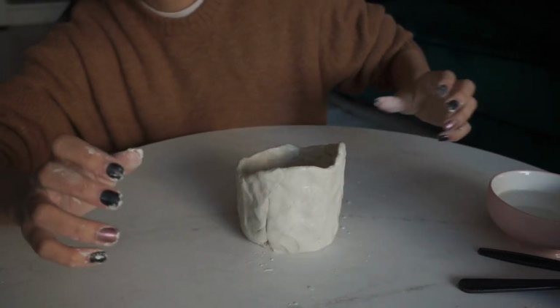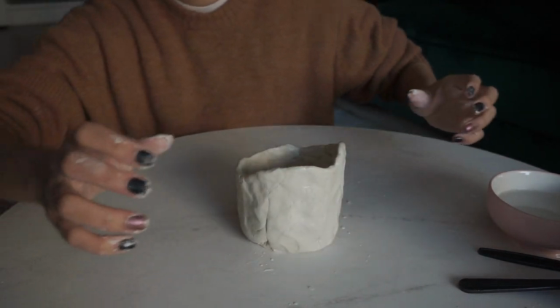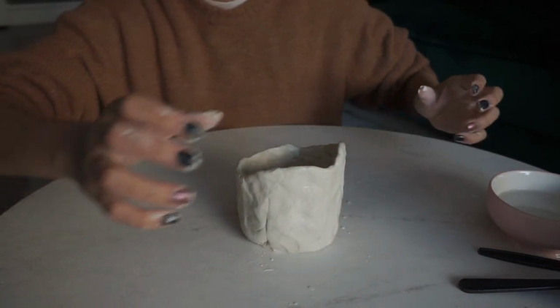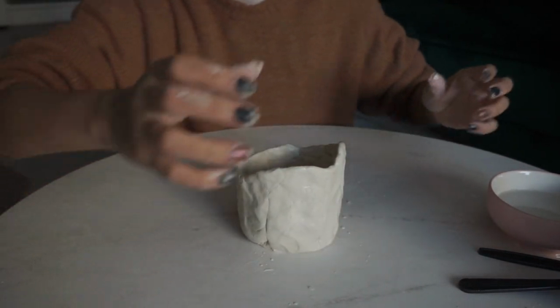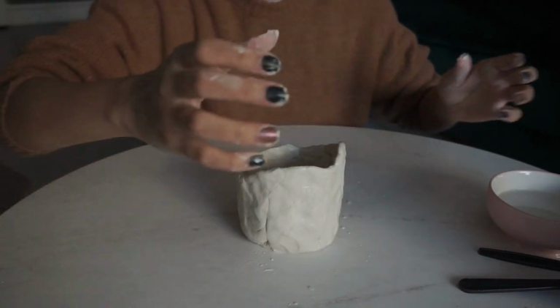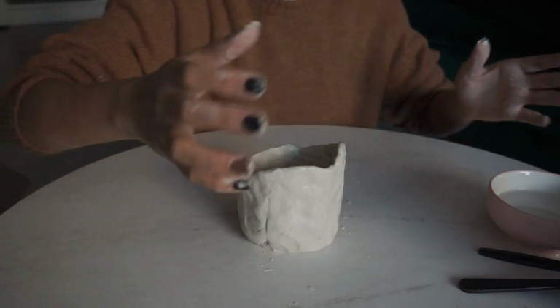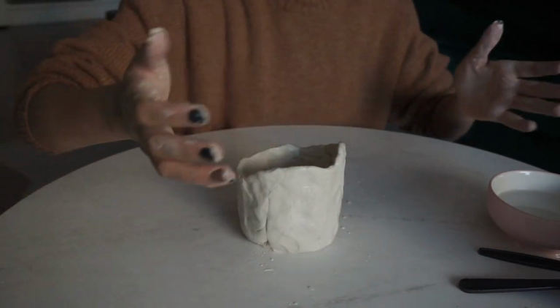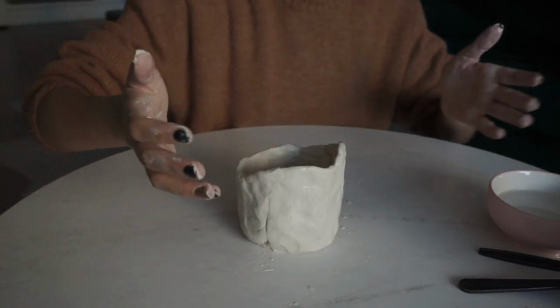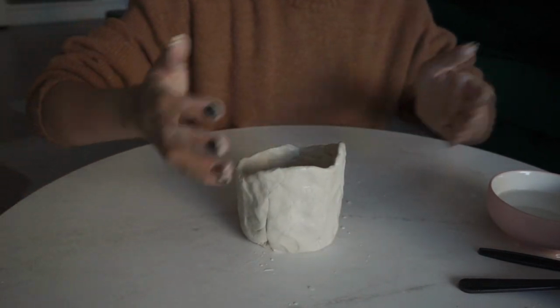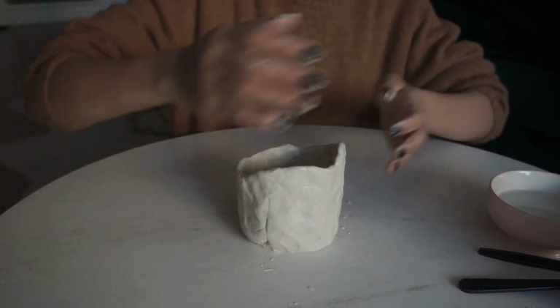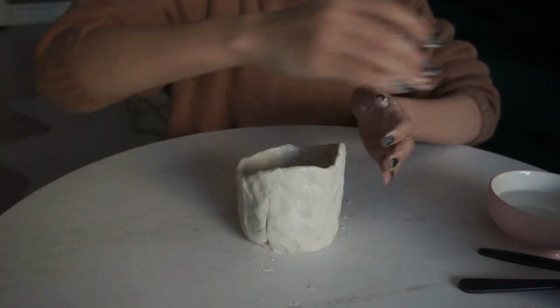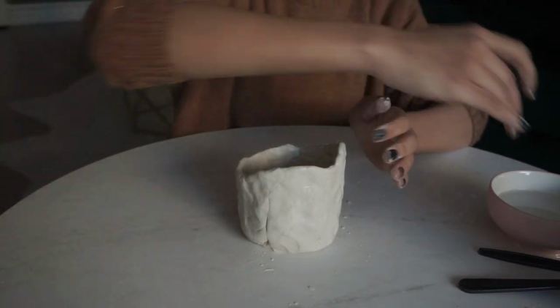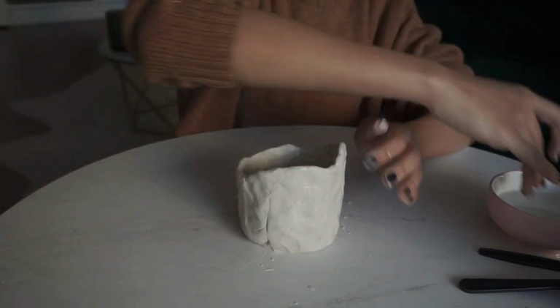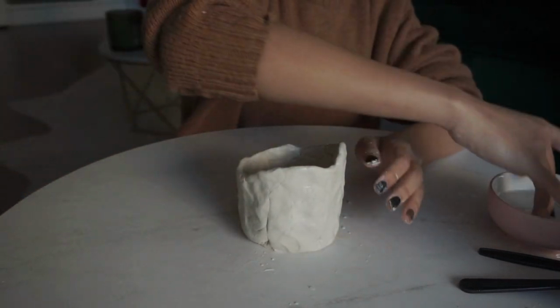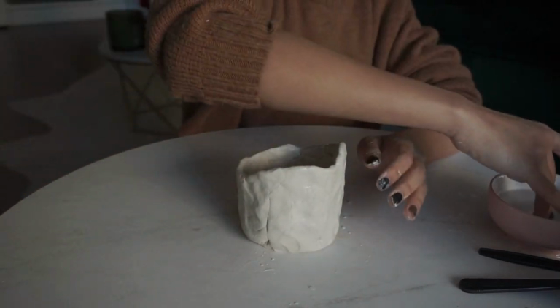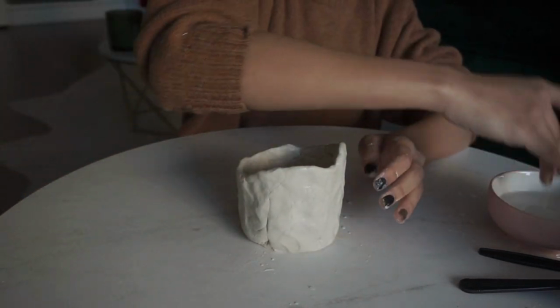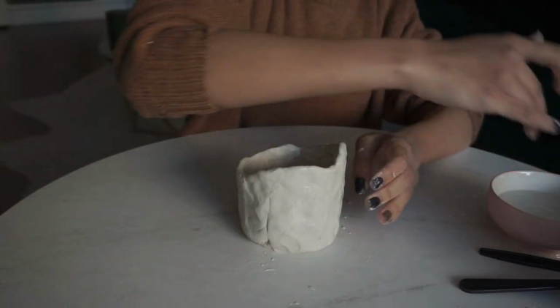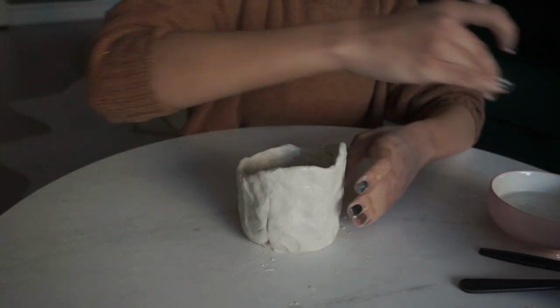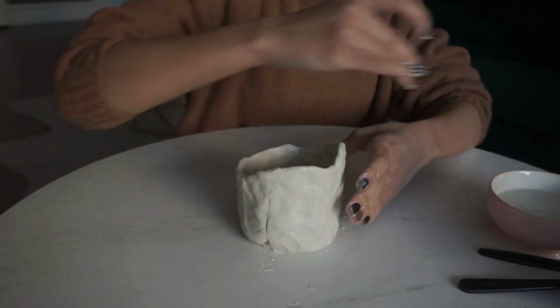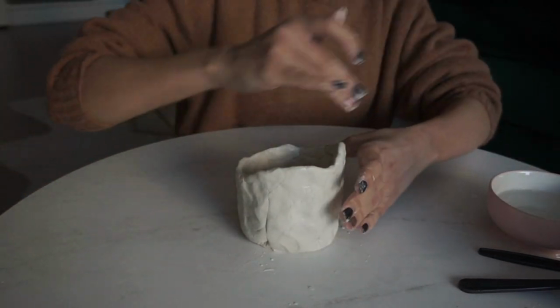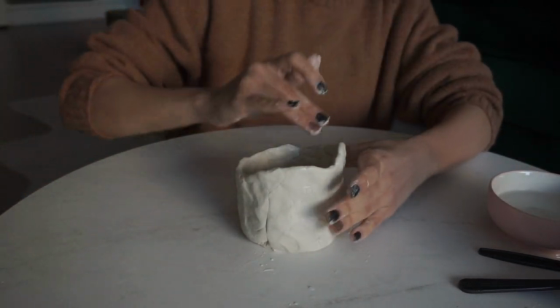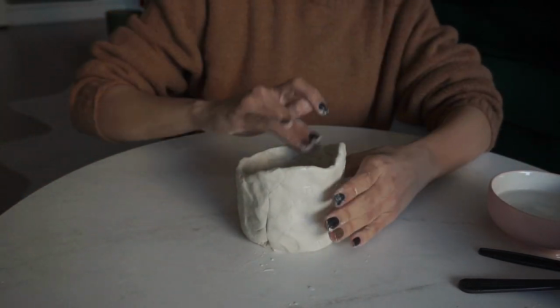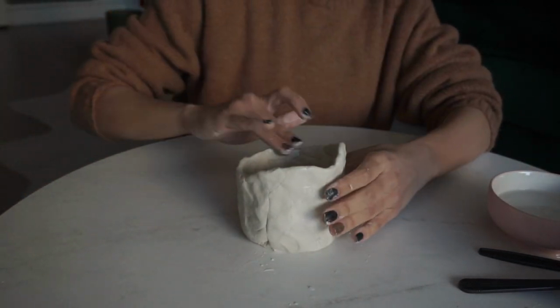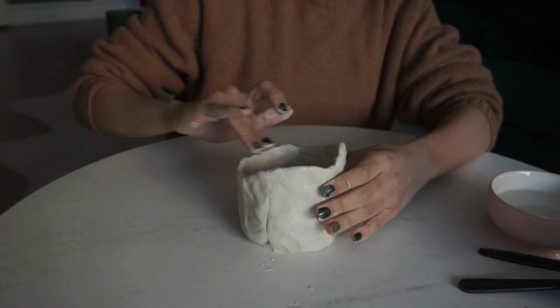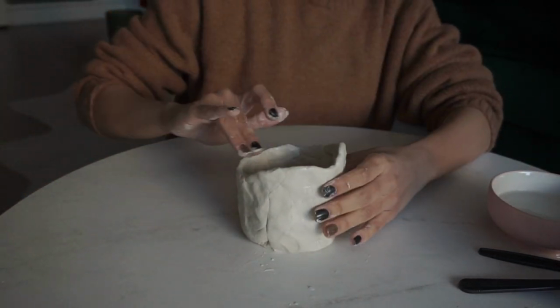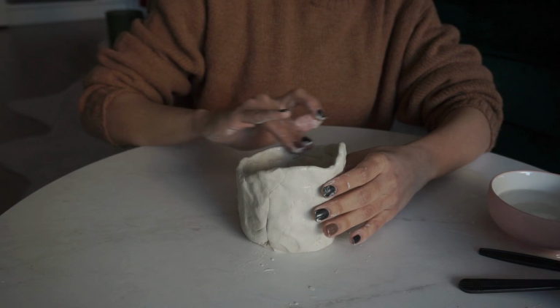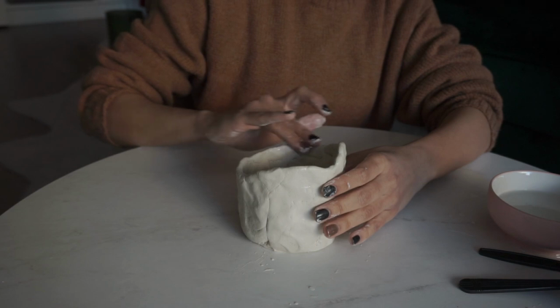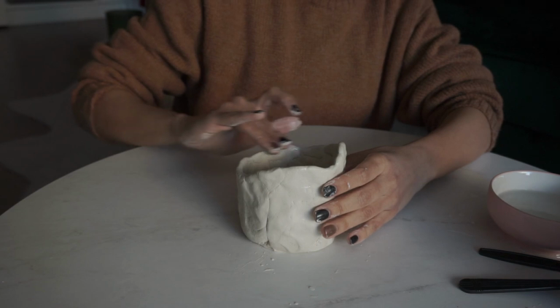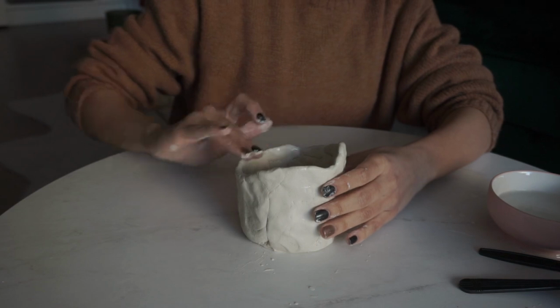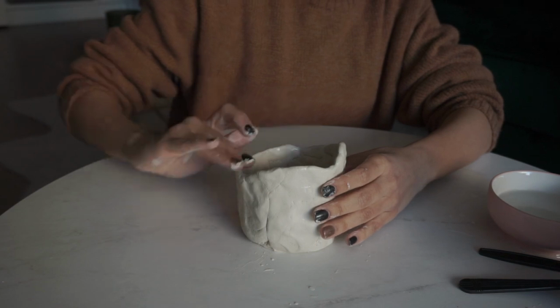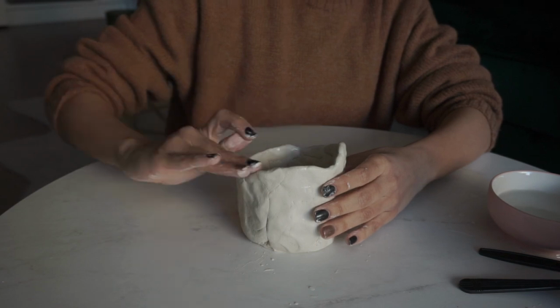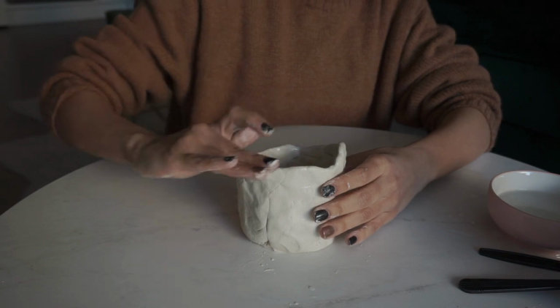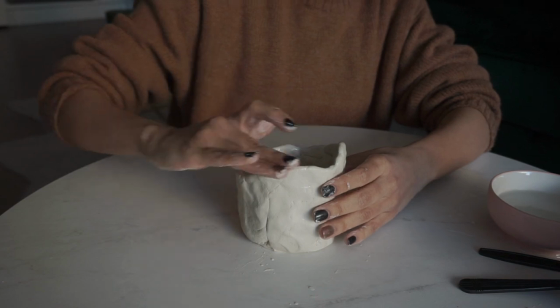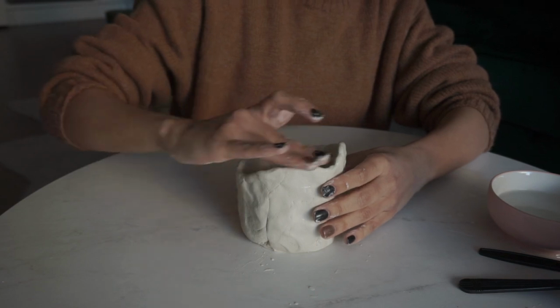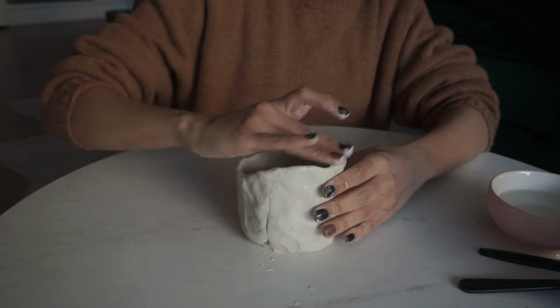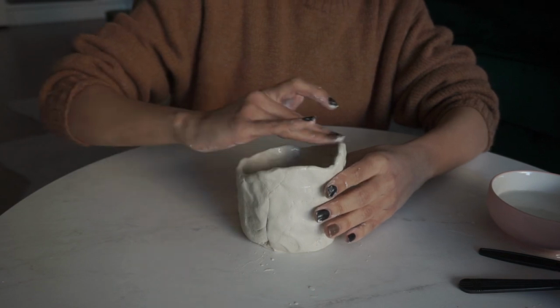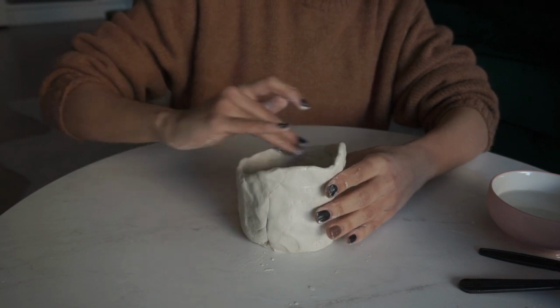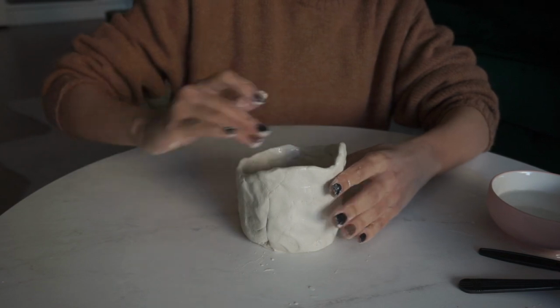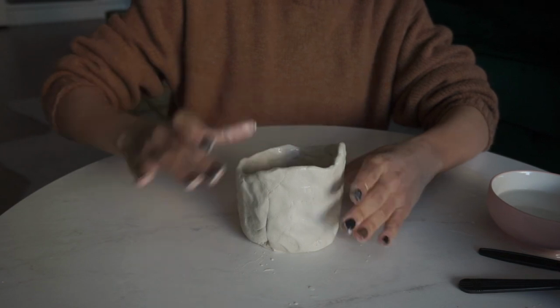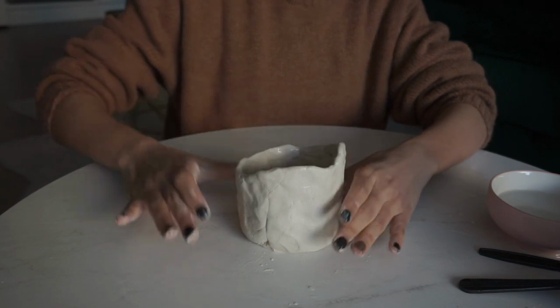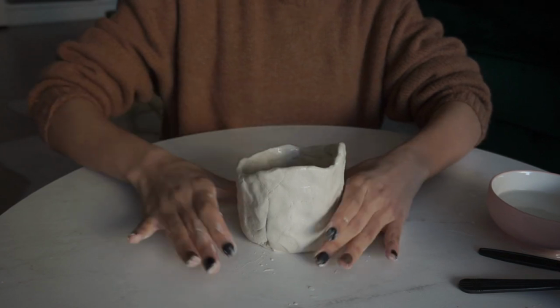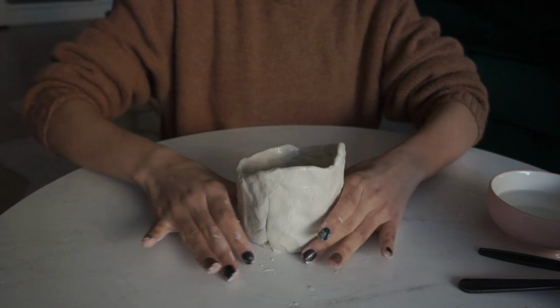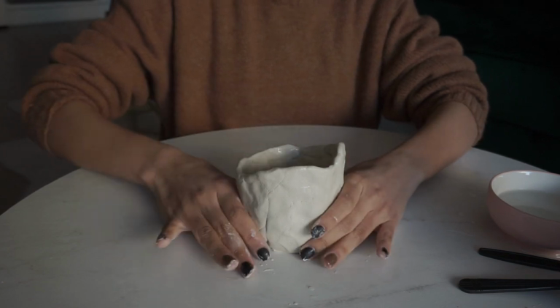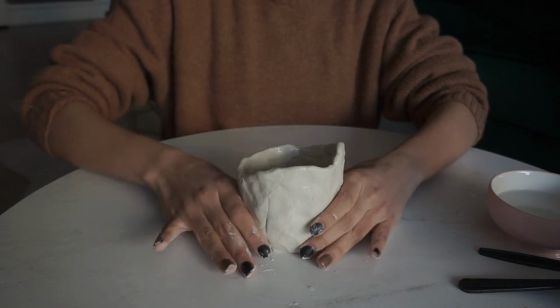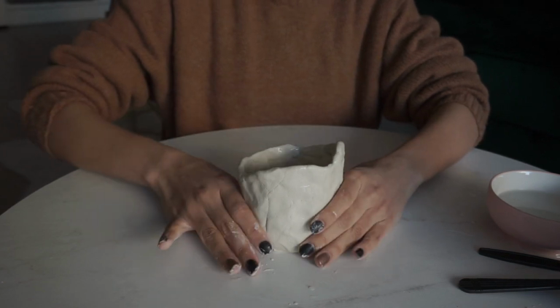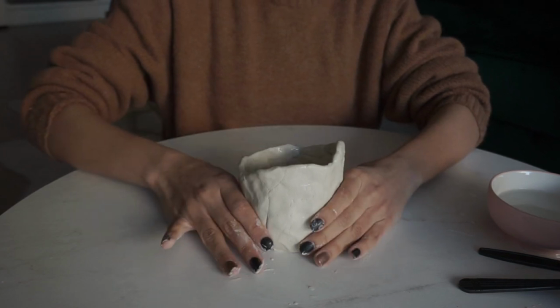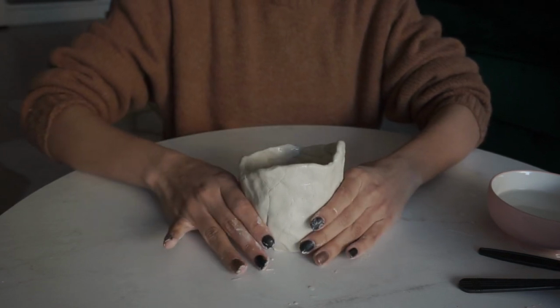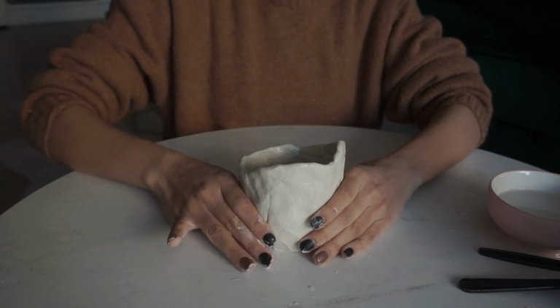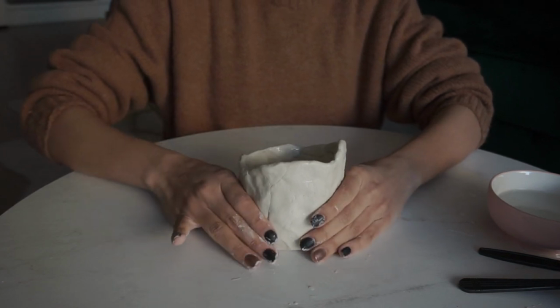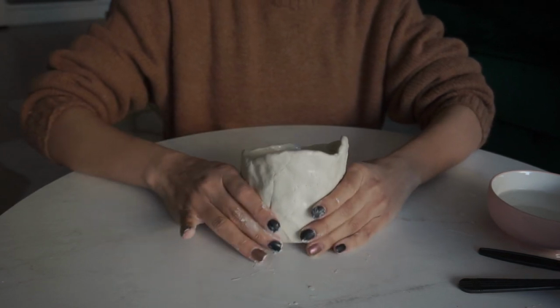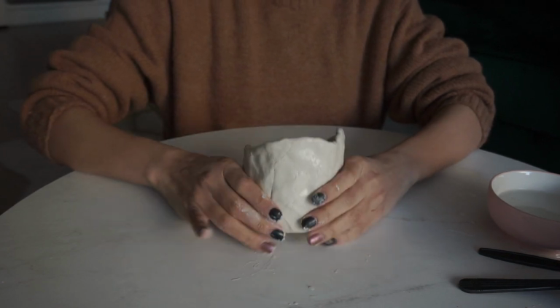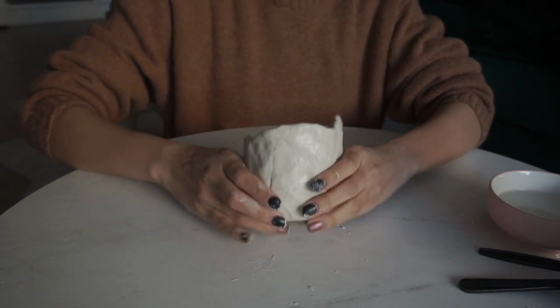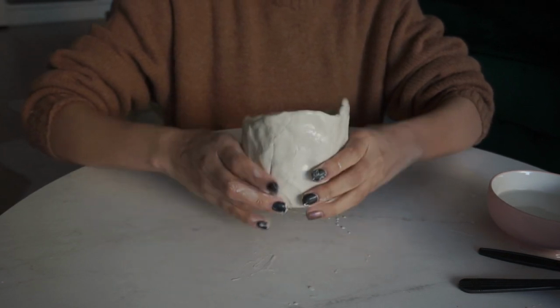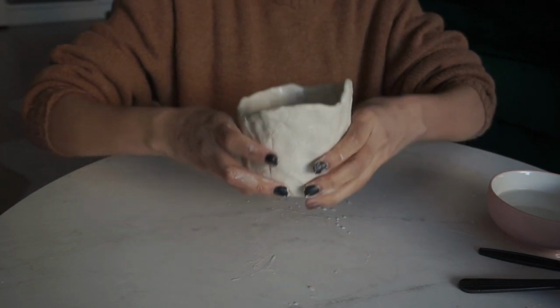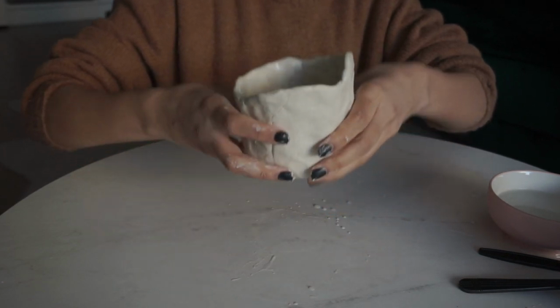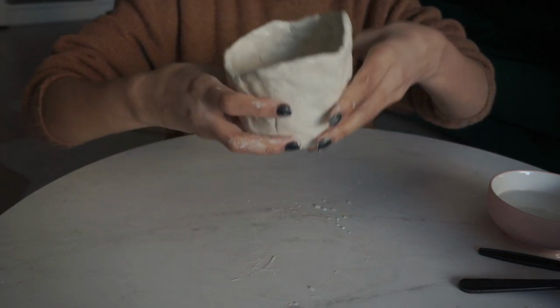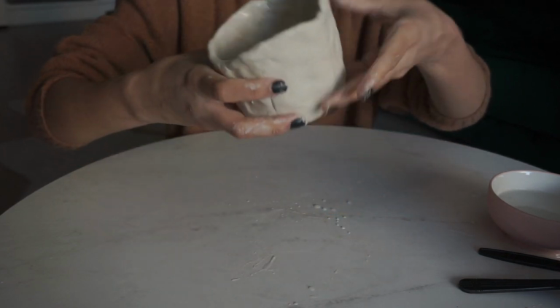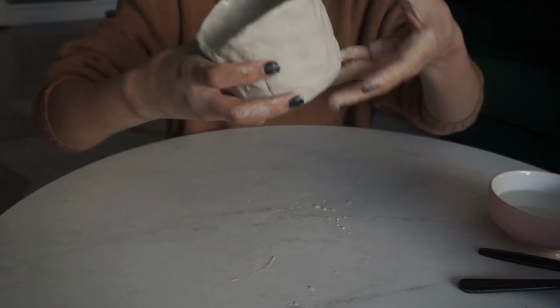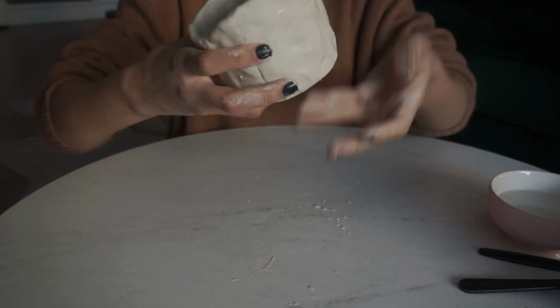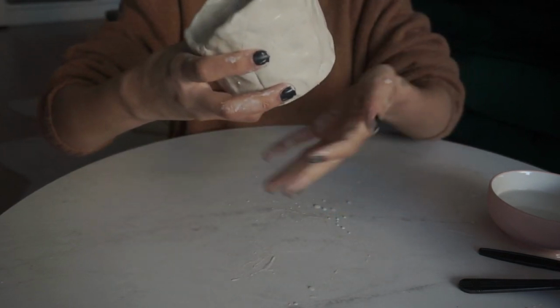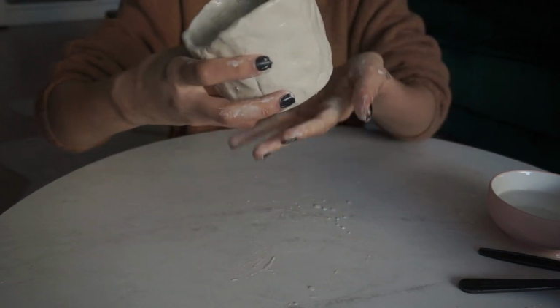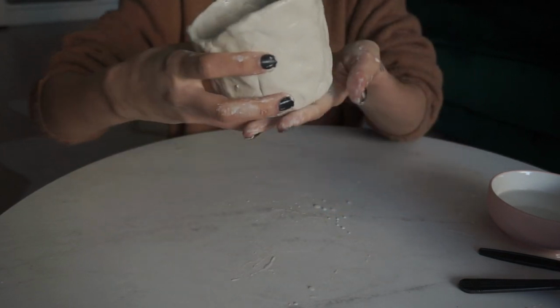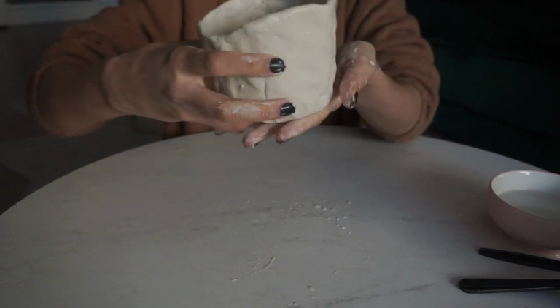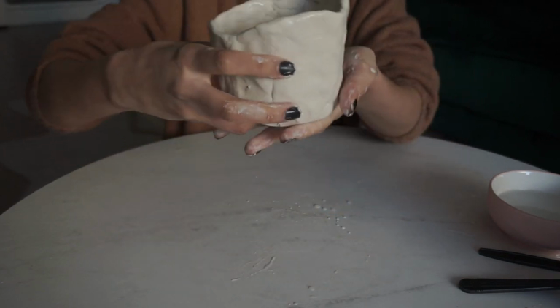I don't hate that. It's definitely very hand-done, but I feel like that's an aesthetic nowadays.